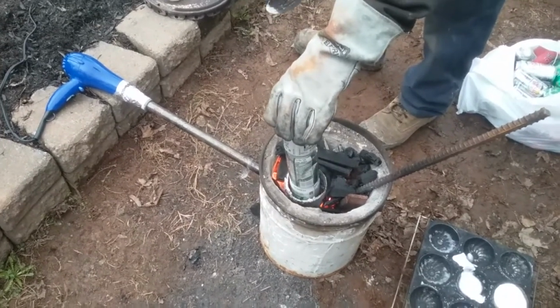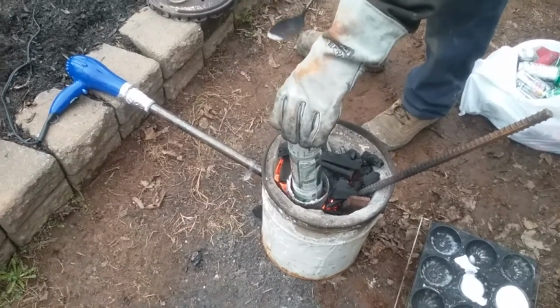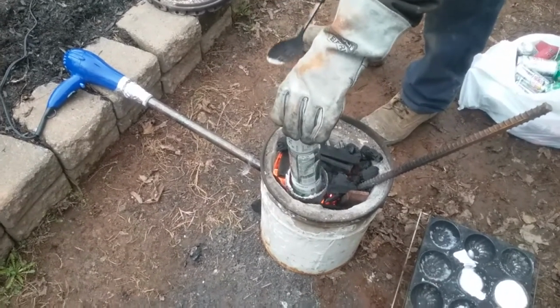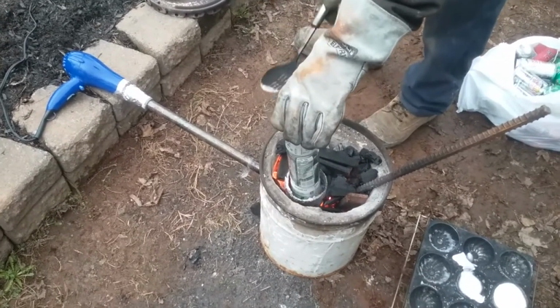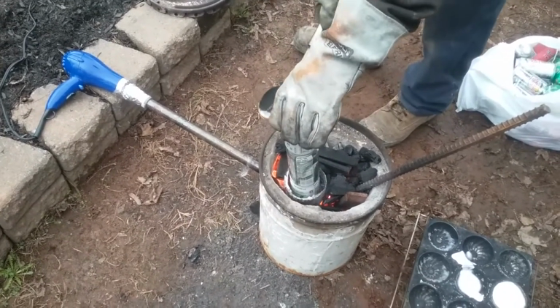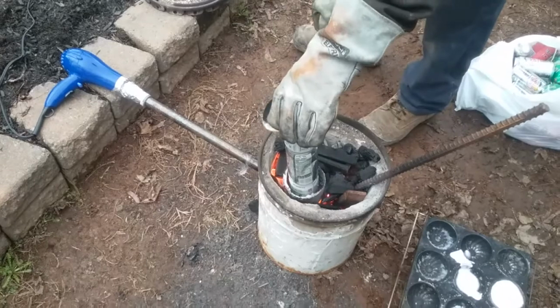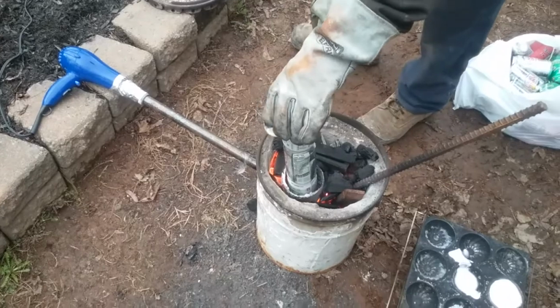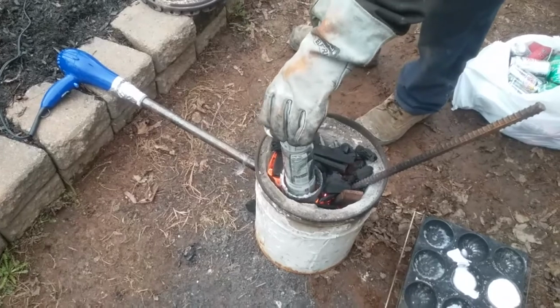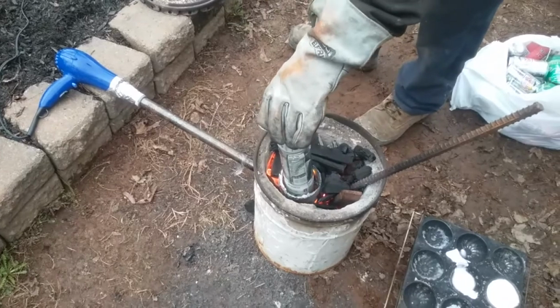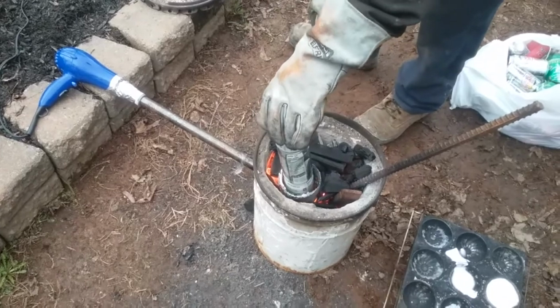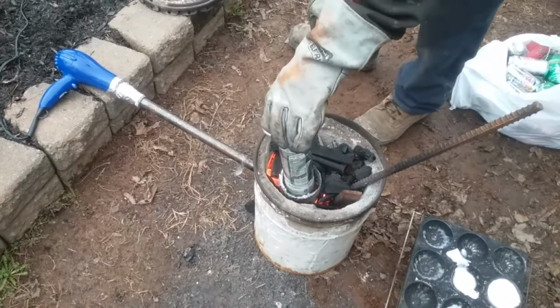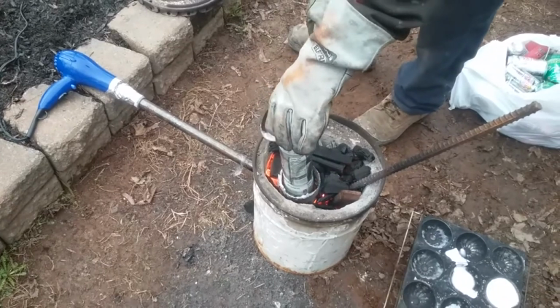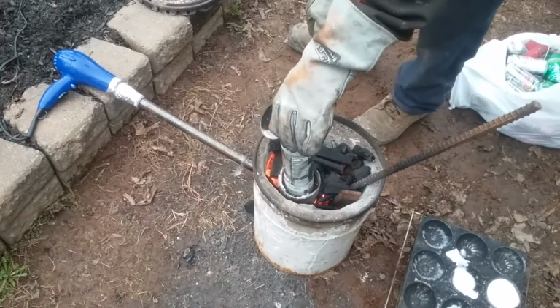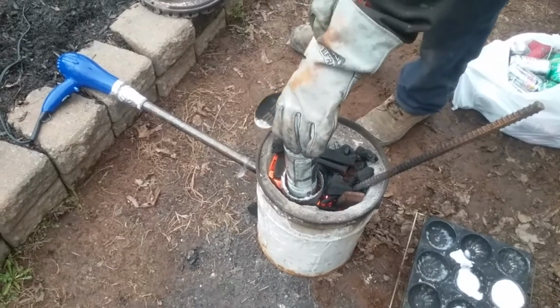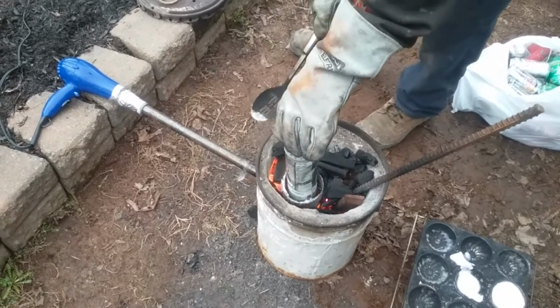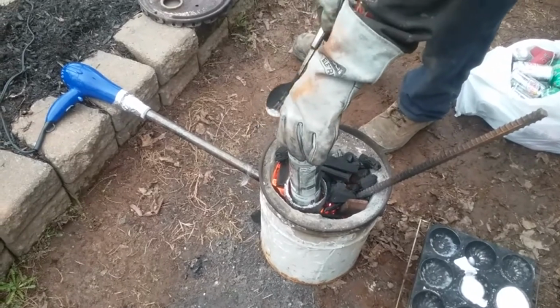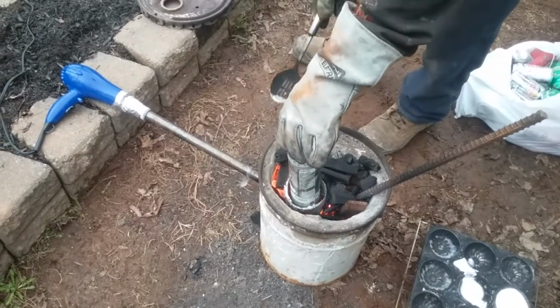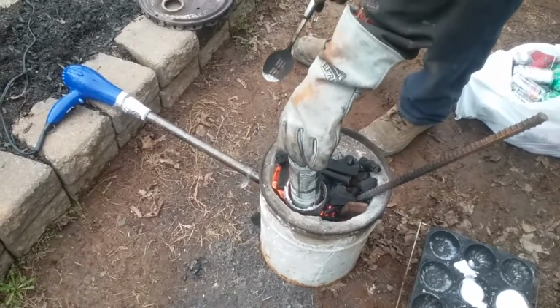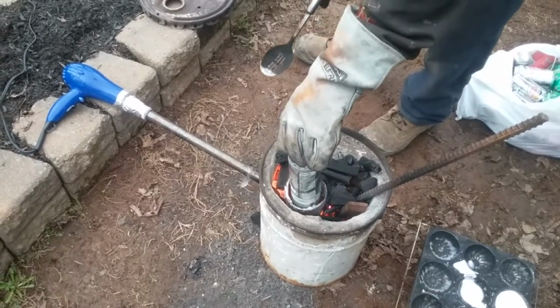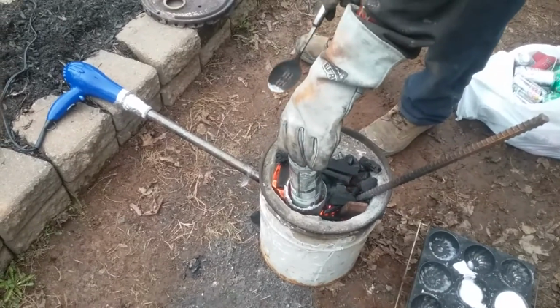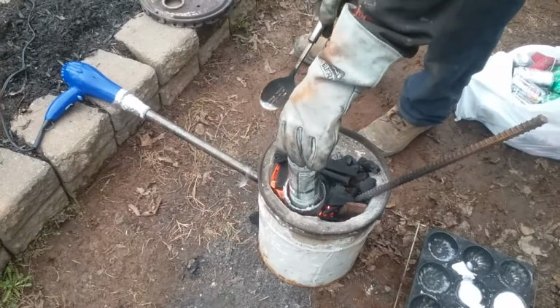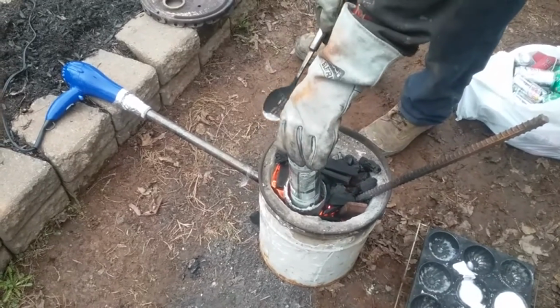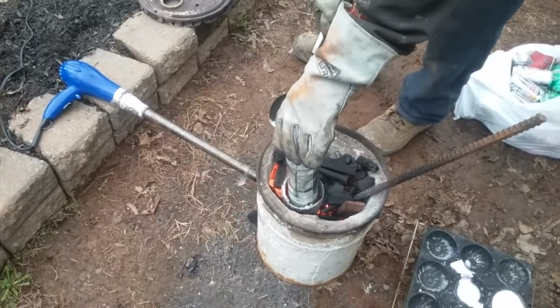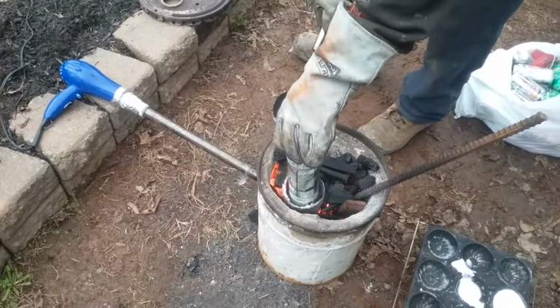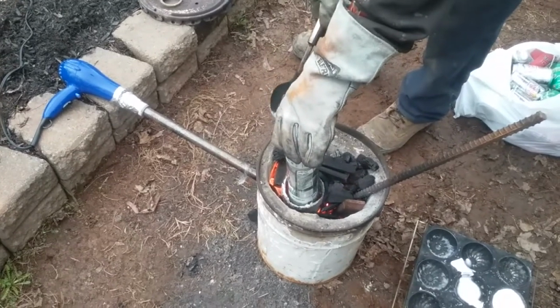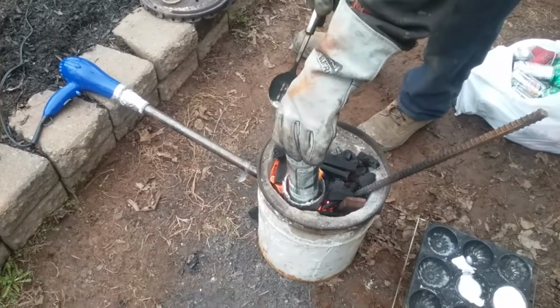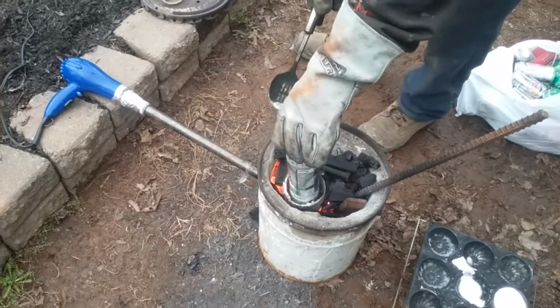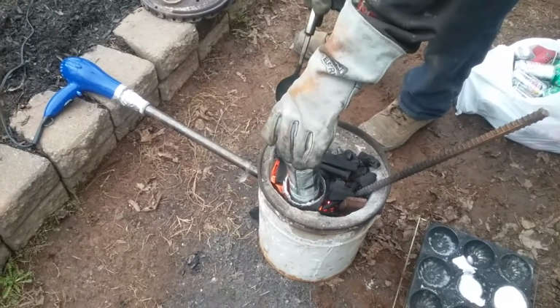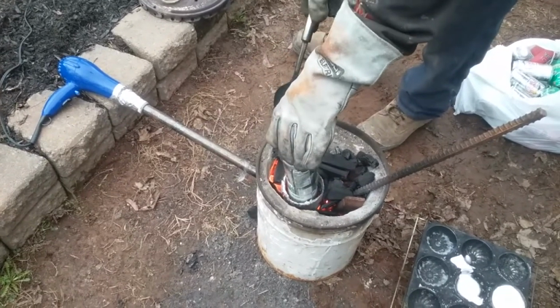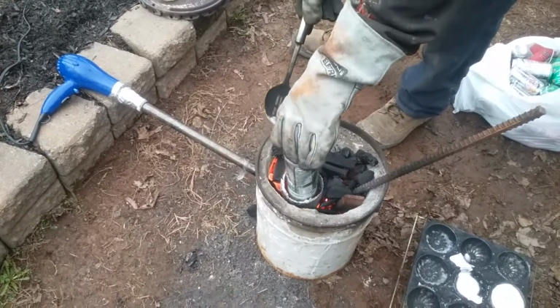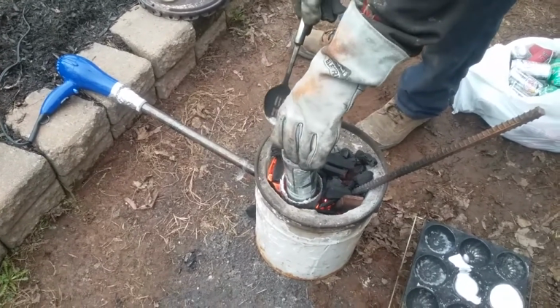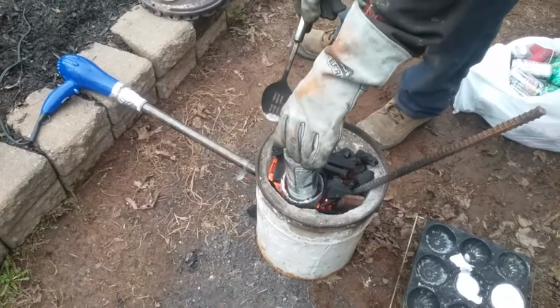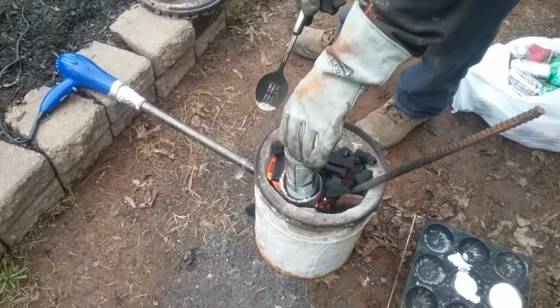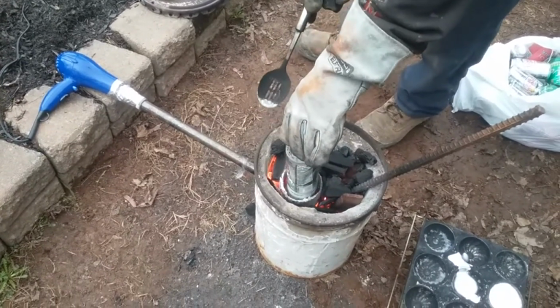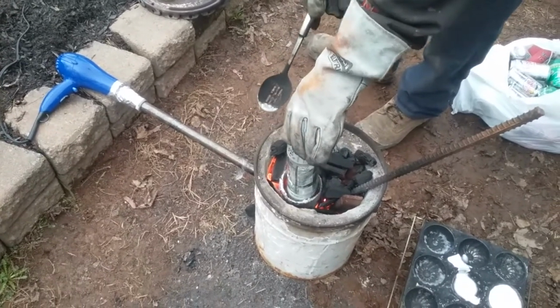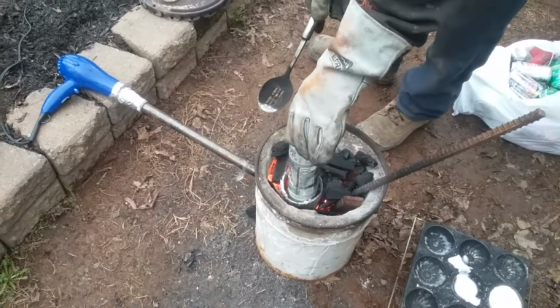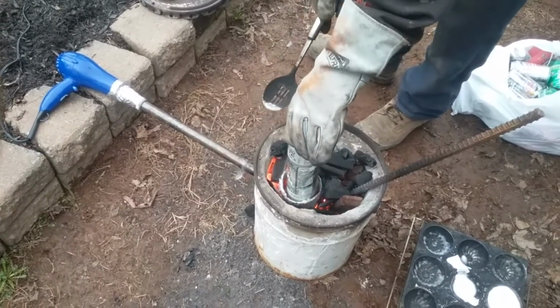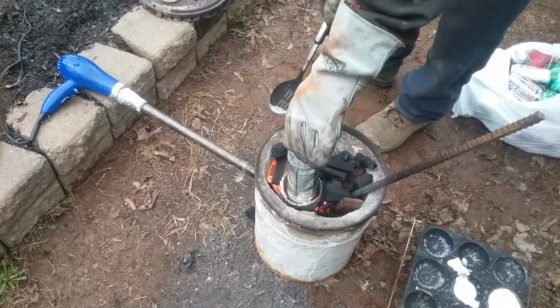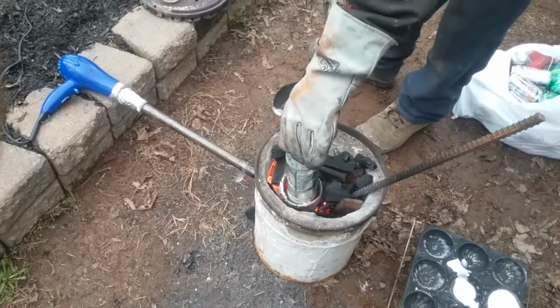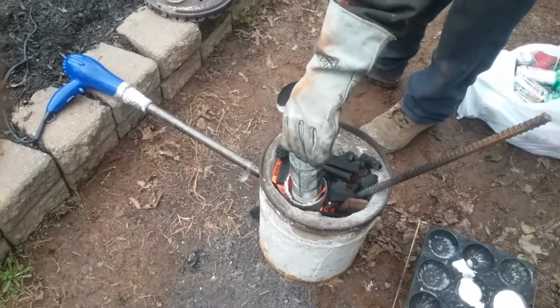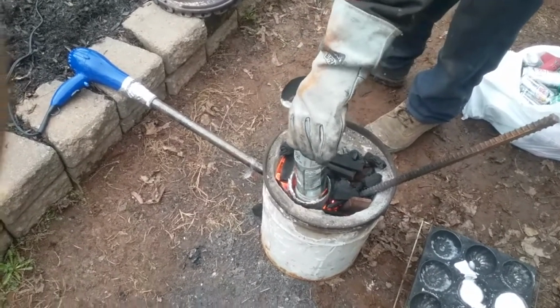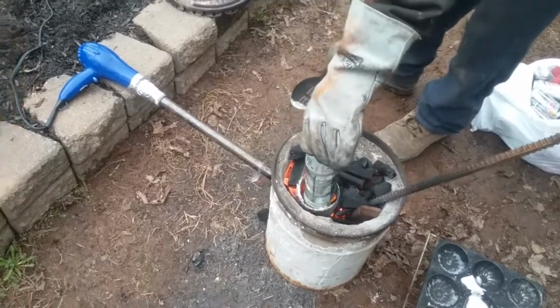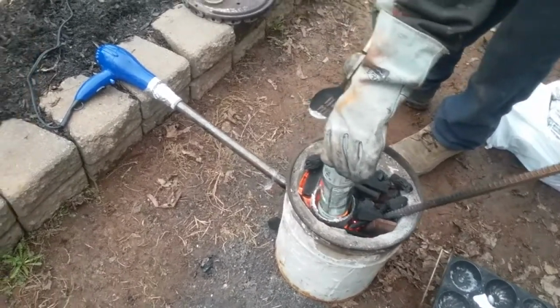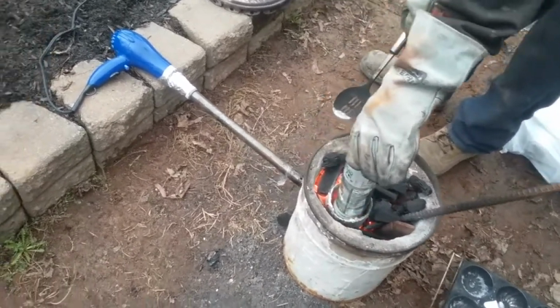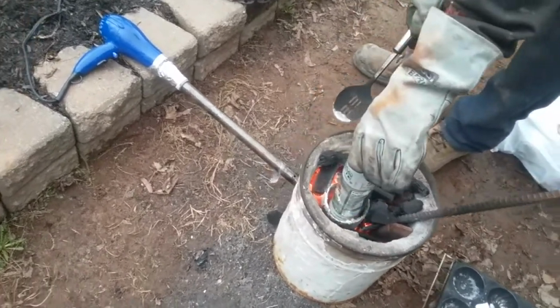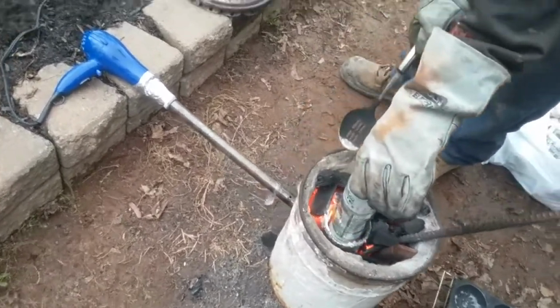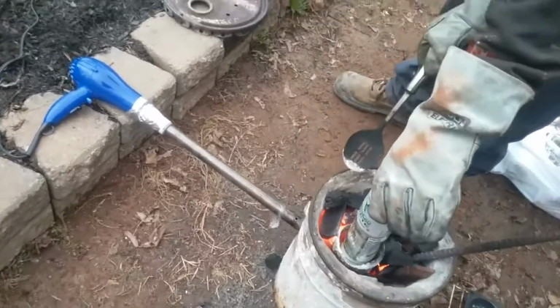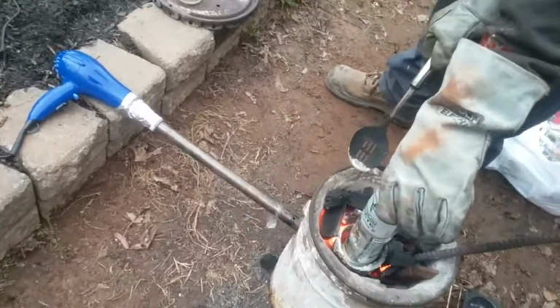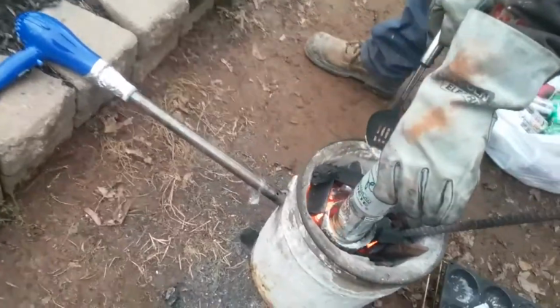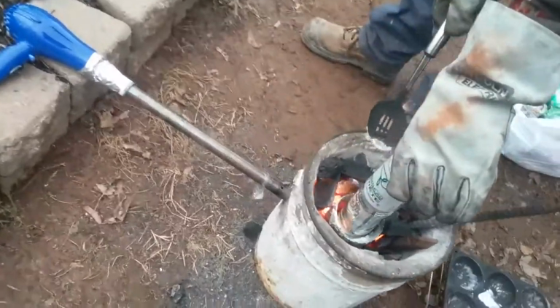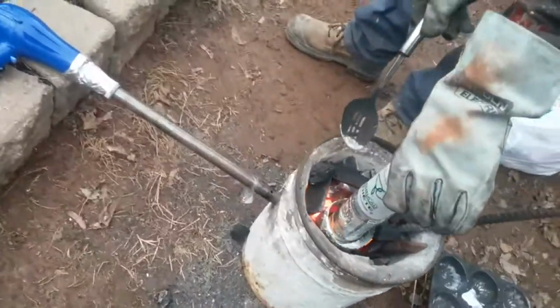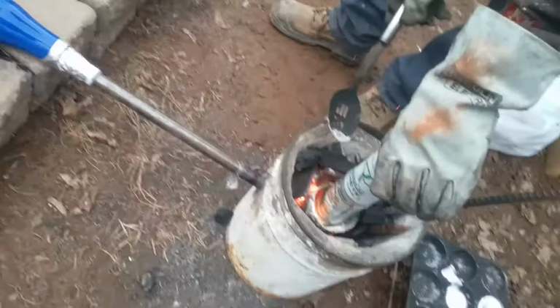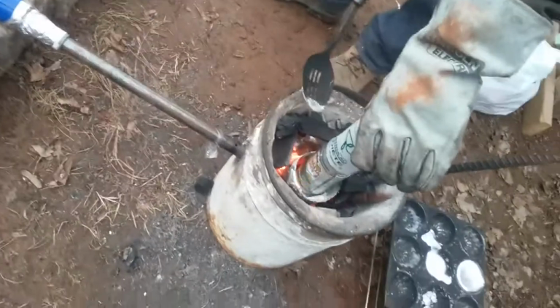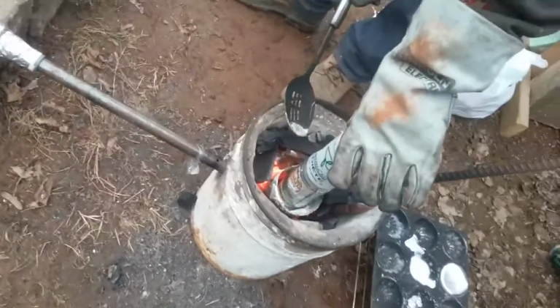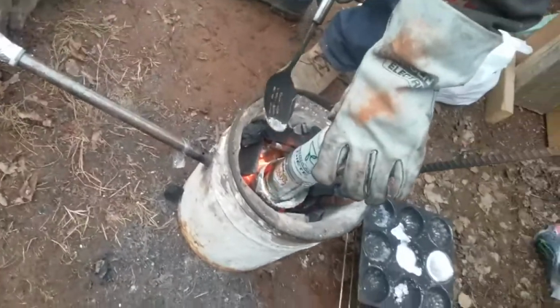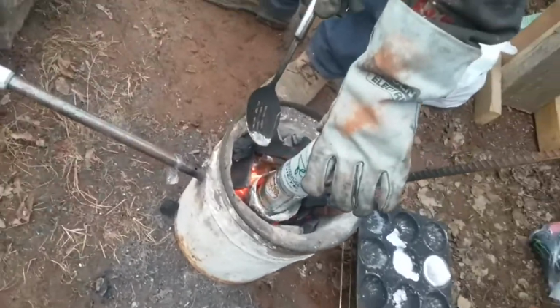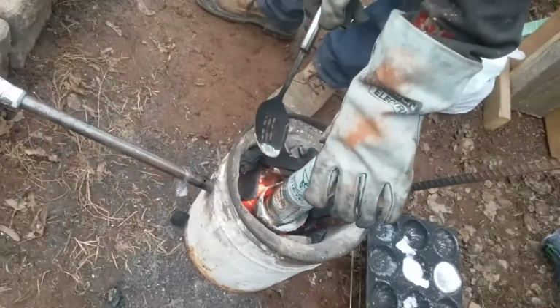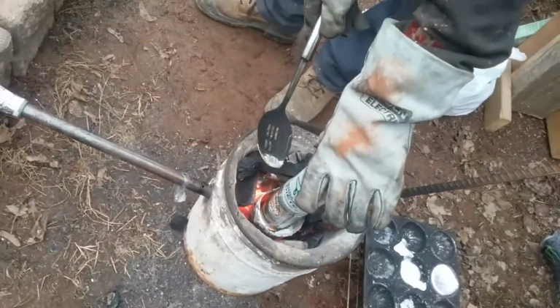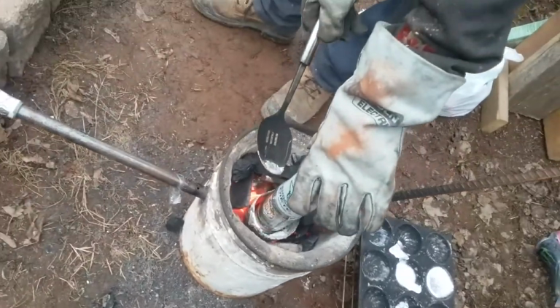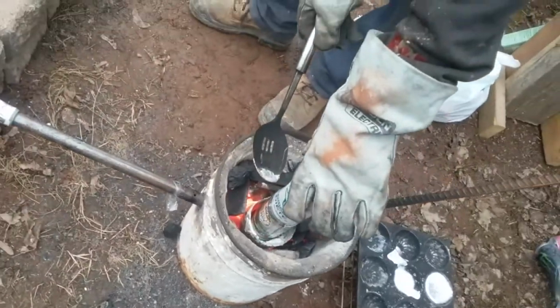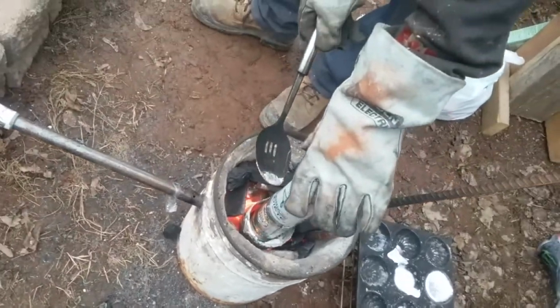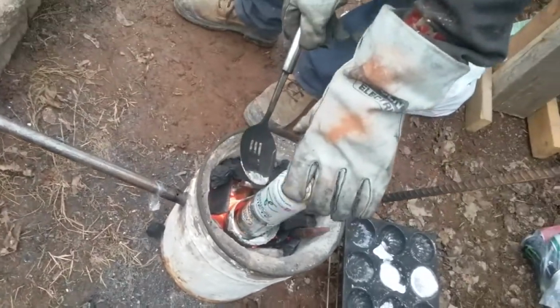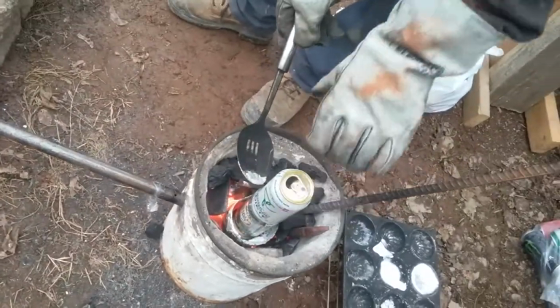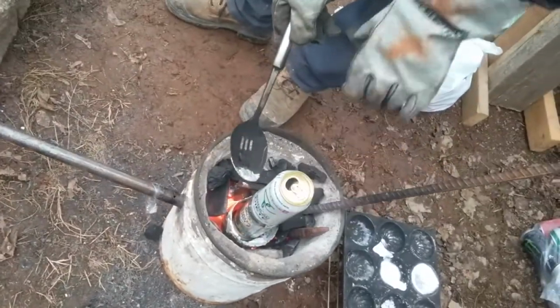The weight of it is pushing the other one in, and this one on this side is turning and it's melting, changing colors. Oh my god.